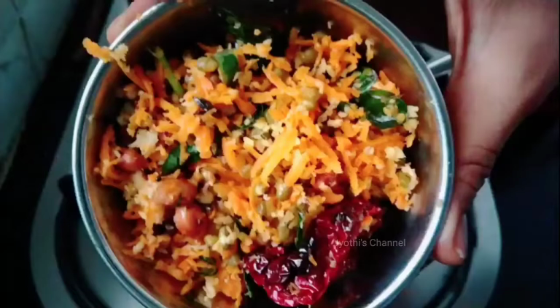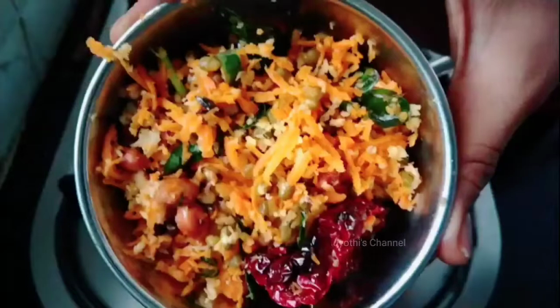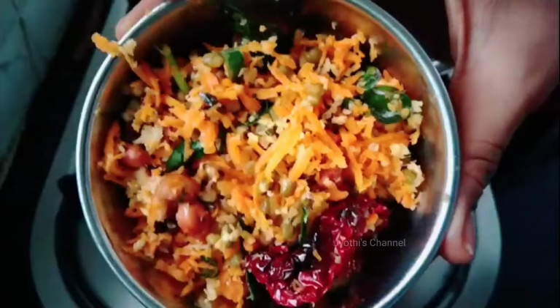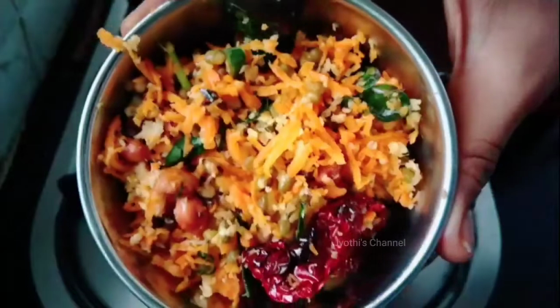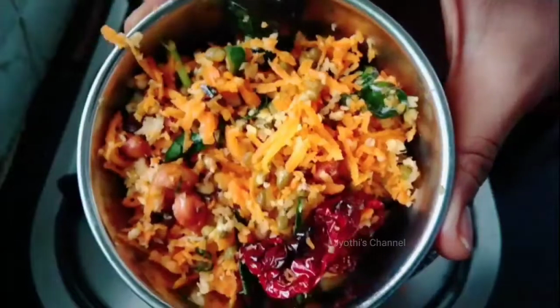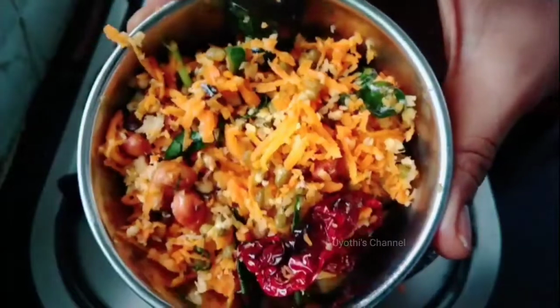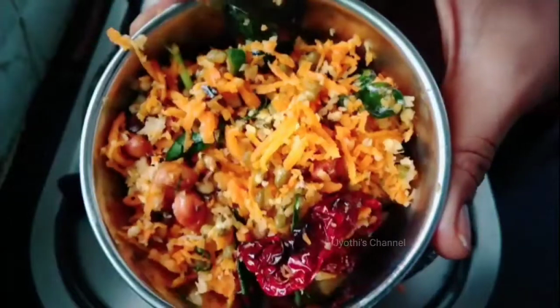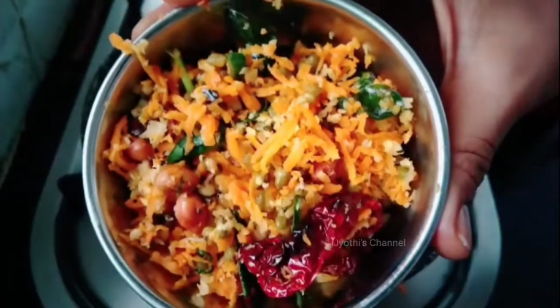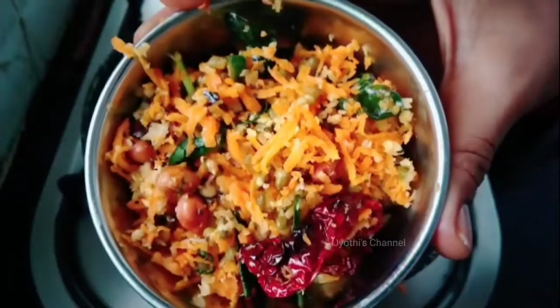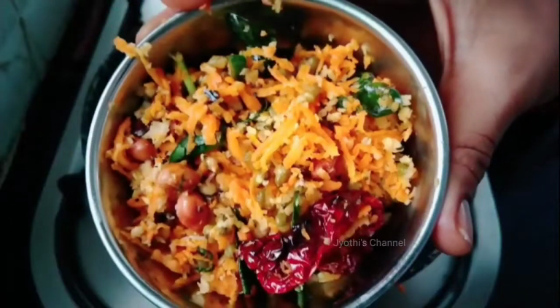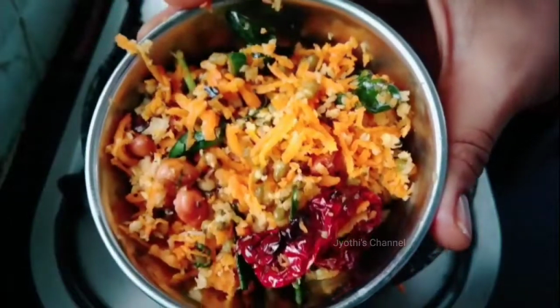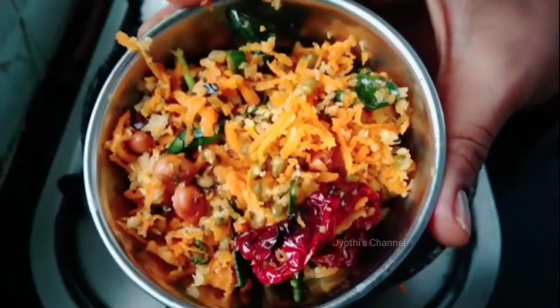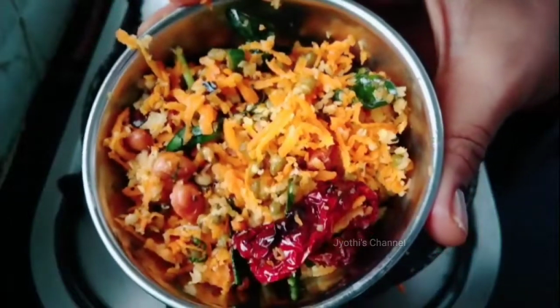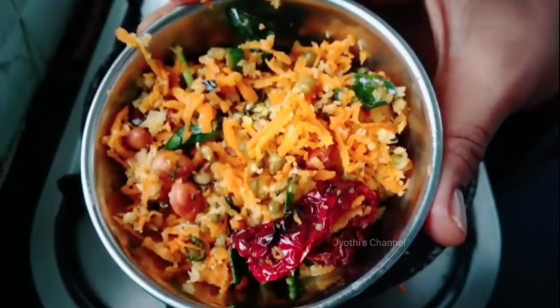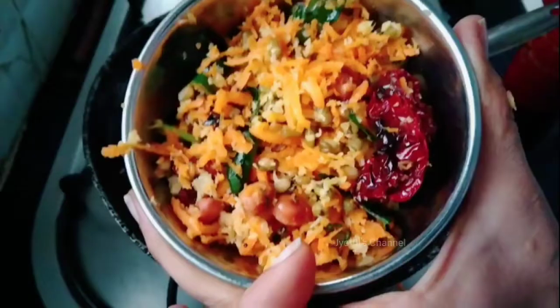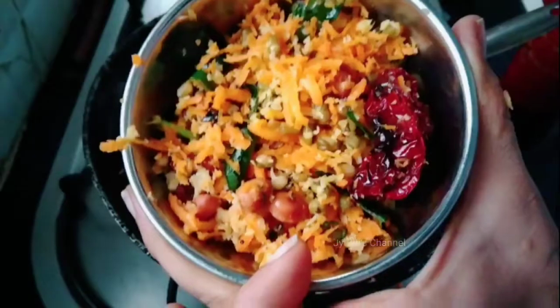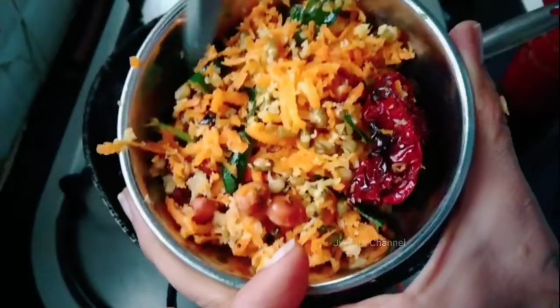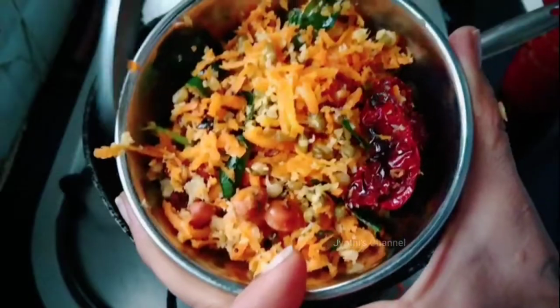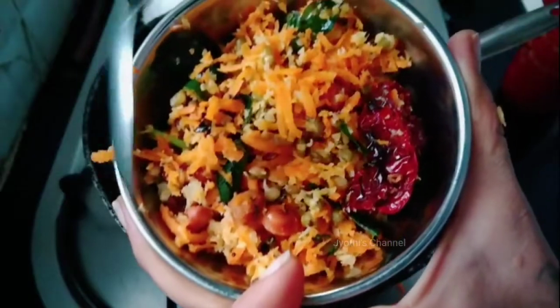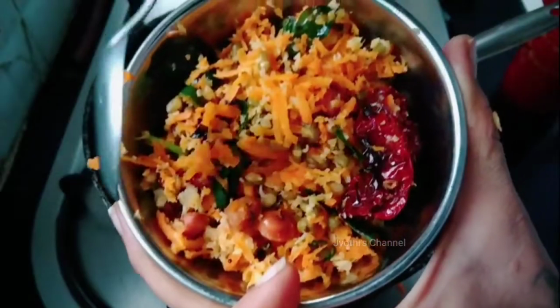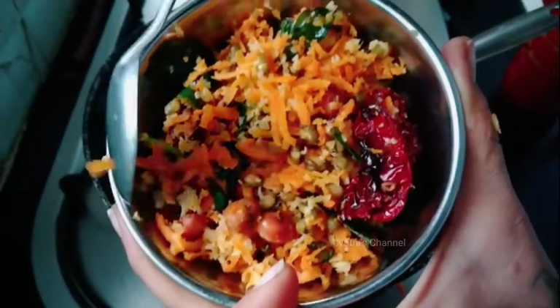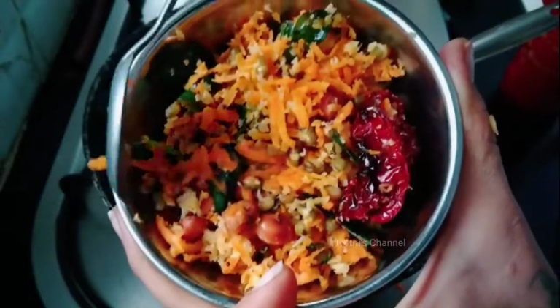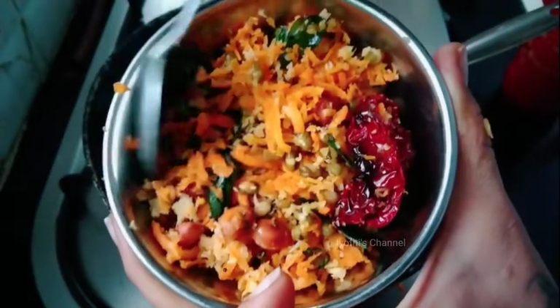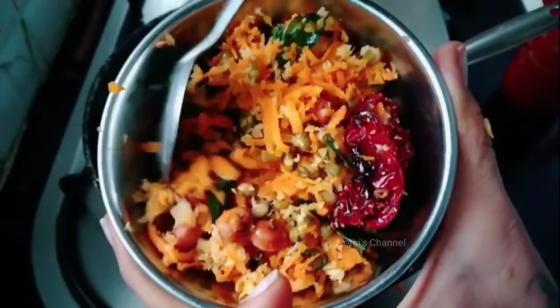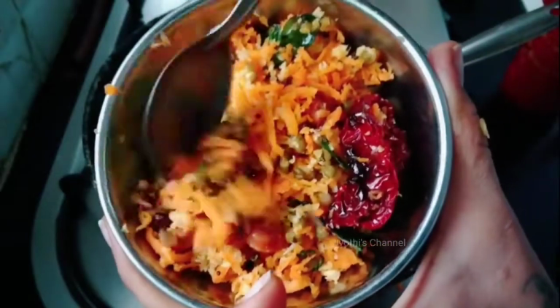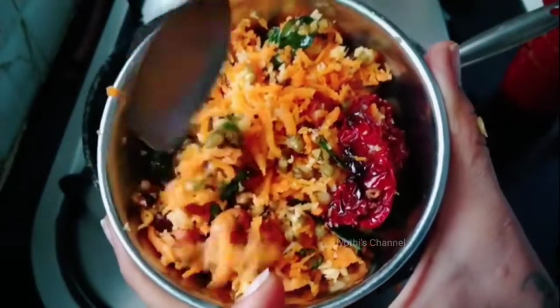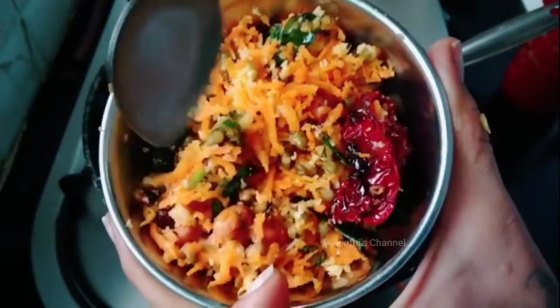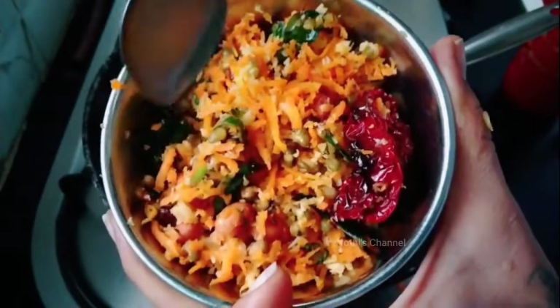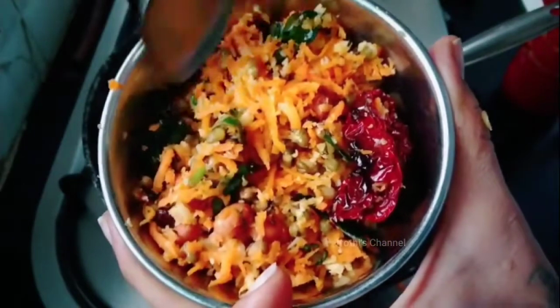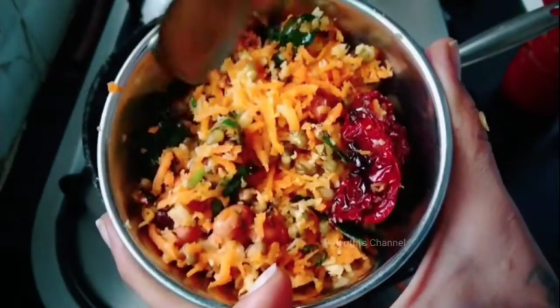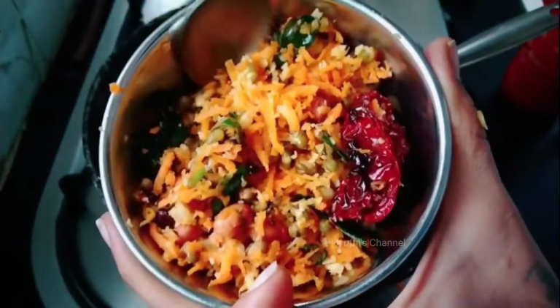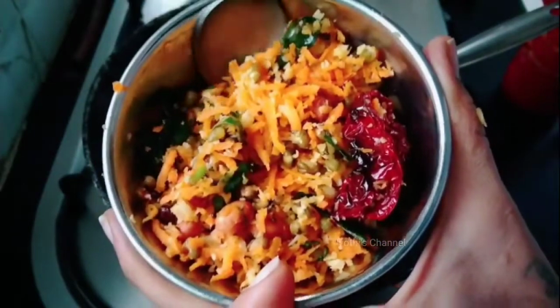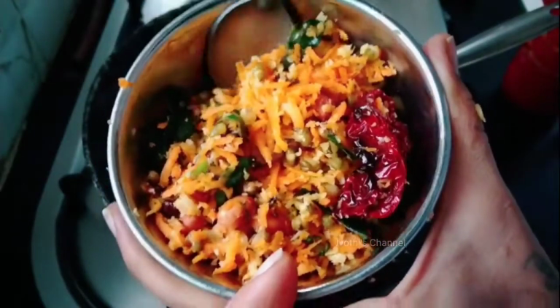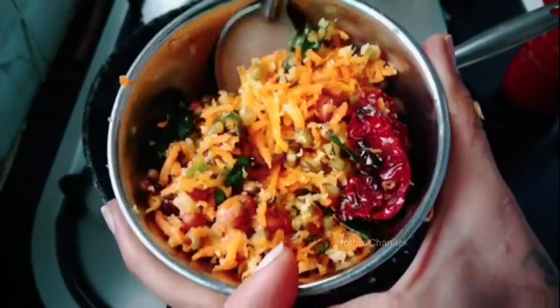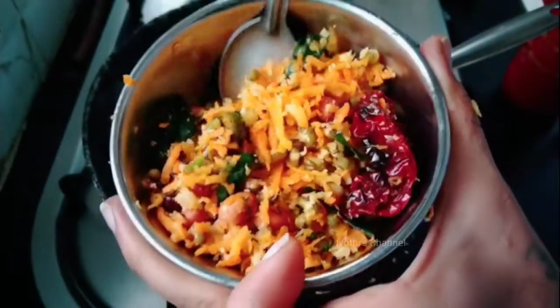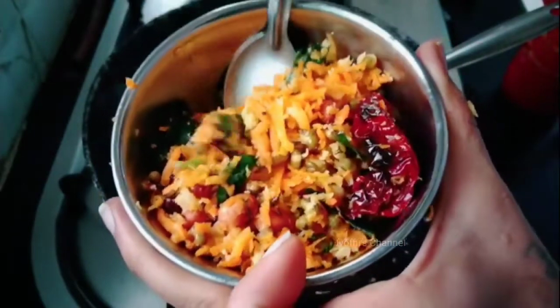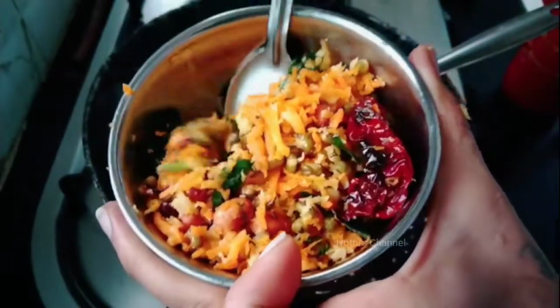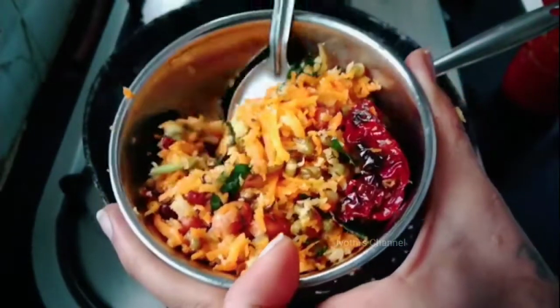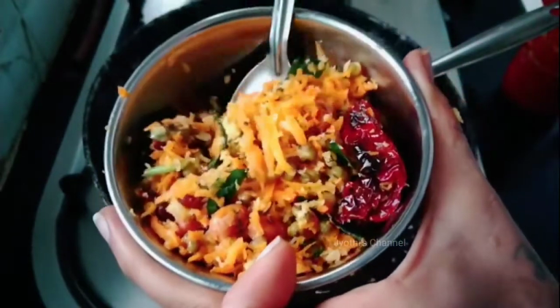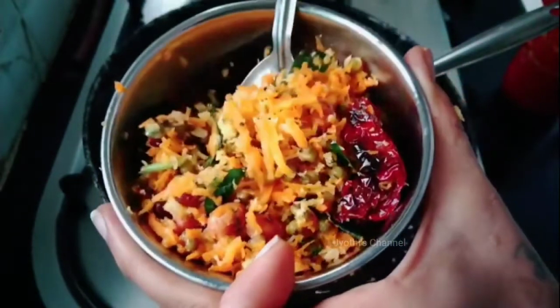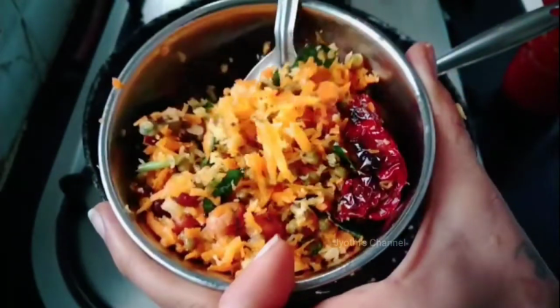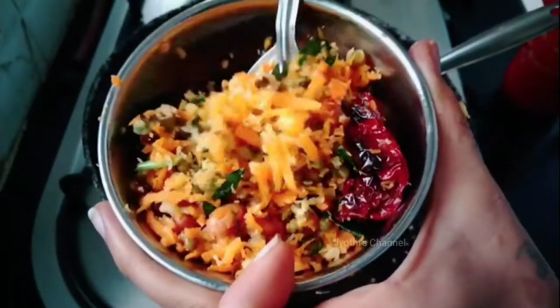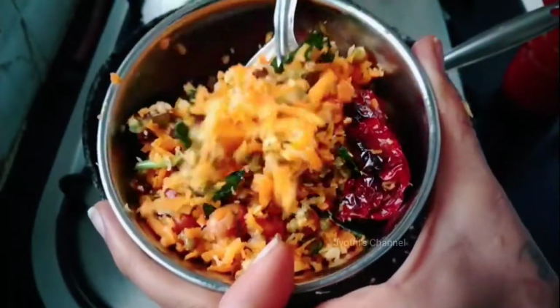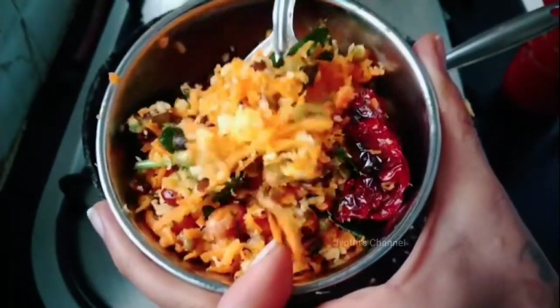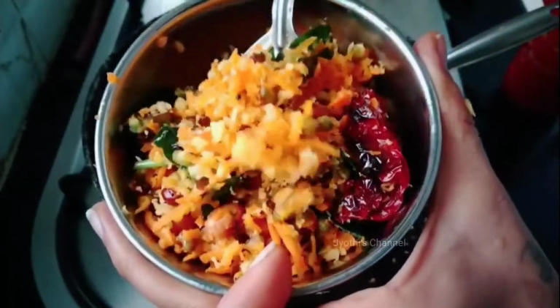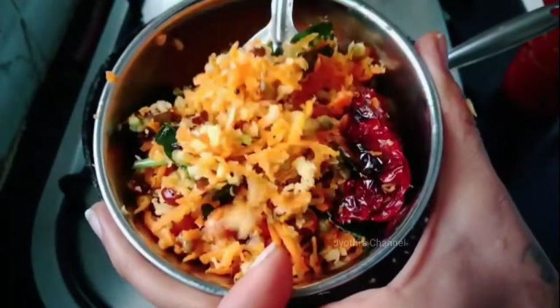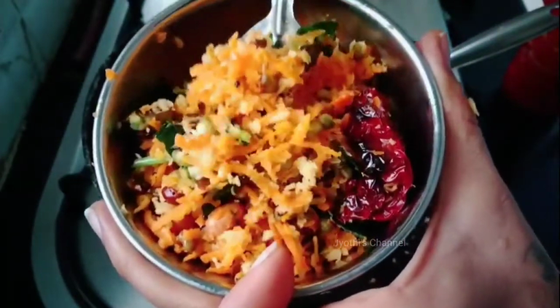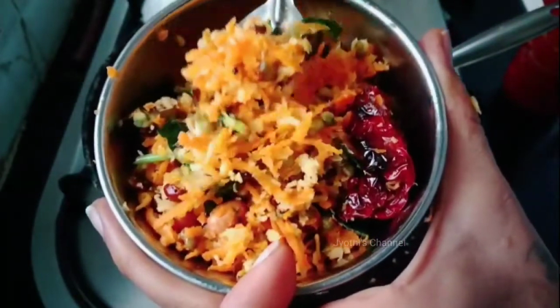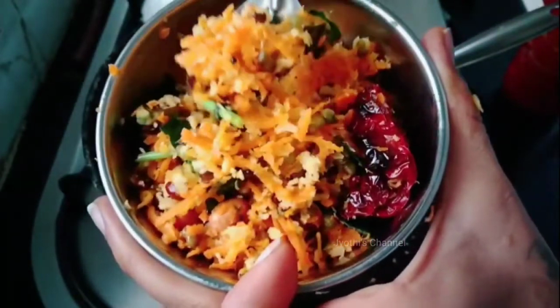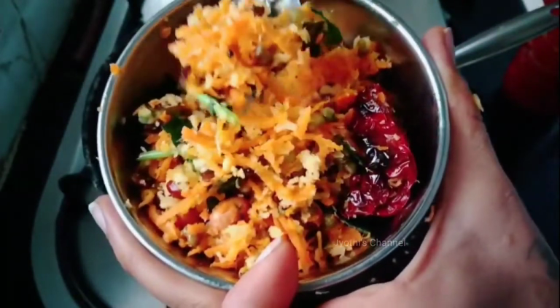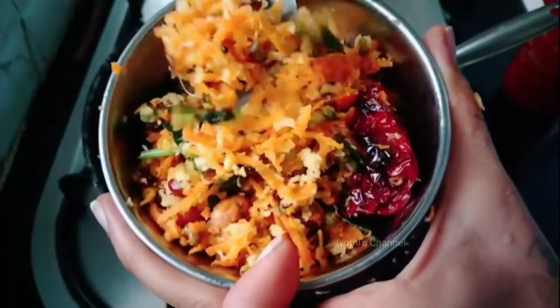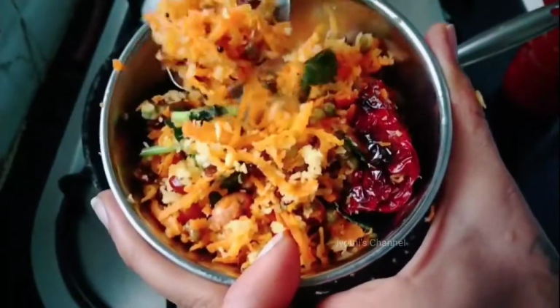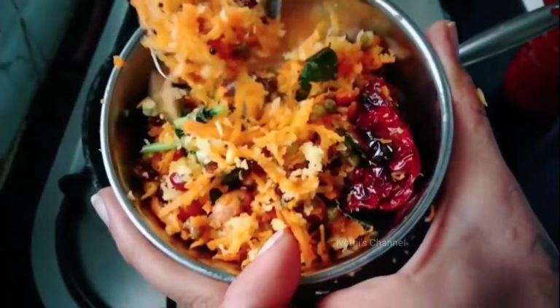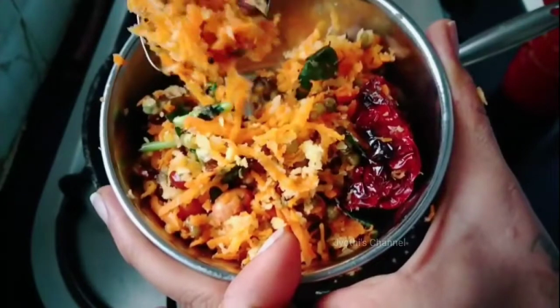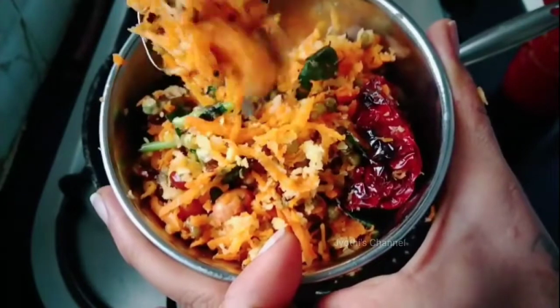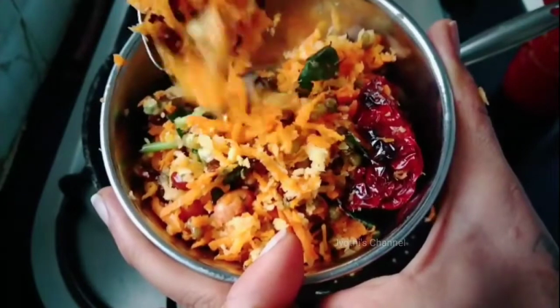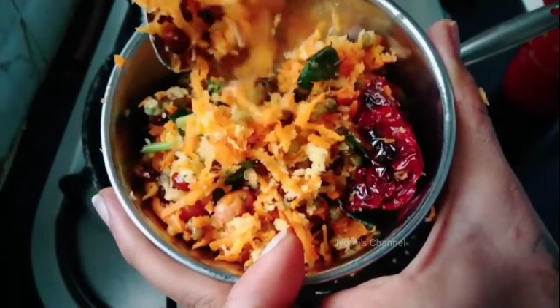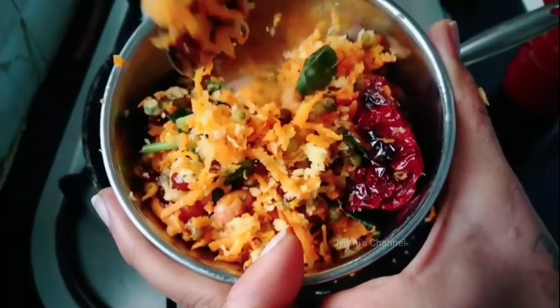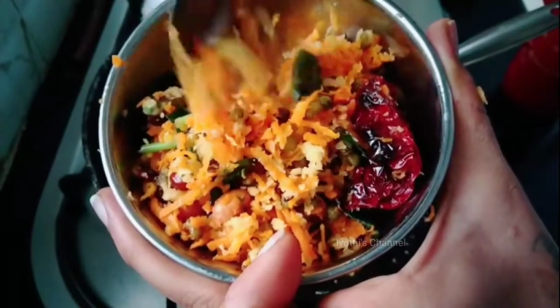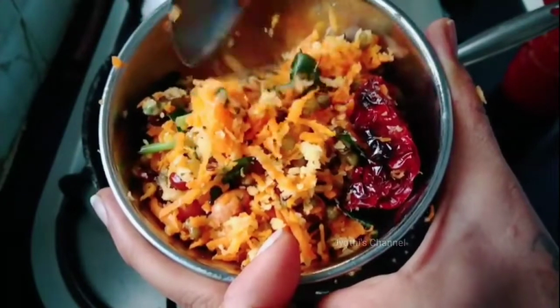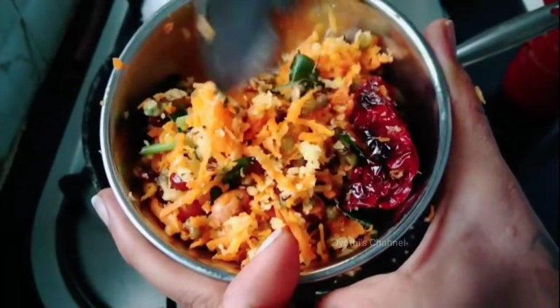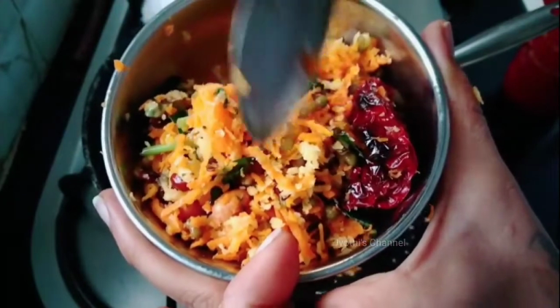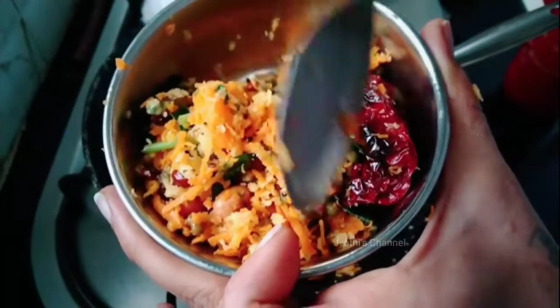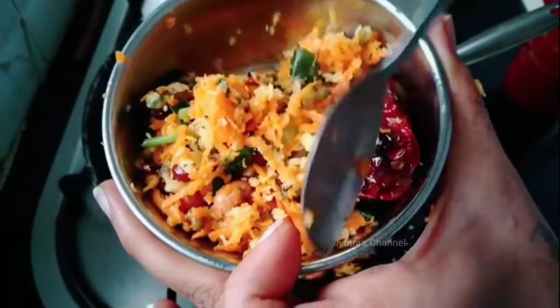Hi guys, welcome back to my channel. I am prepared to provide a recipe — a third recipe I am prepared to prepare for my product.